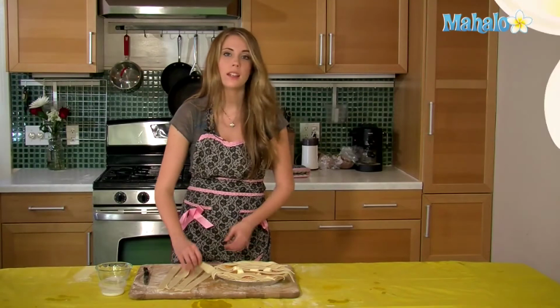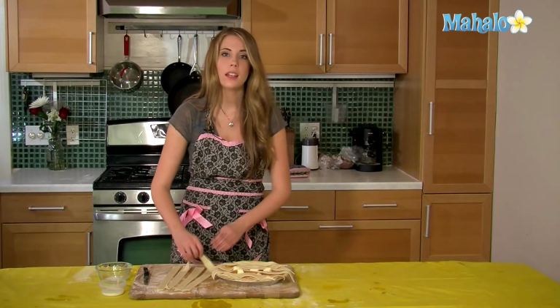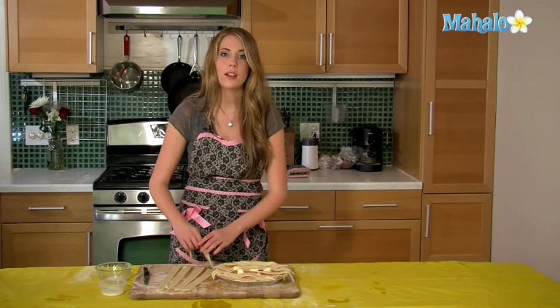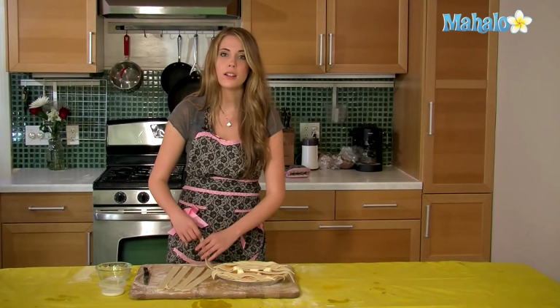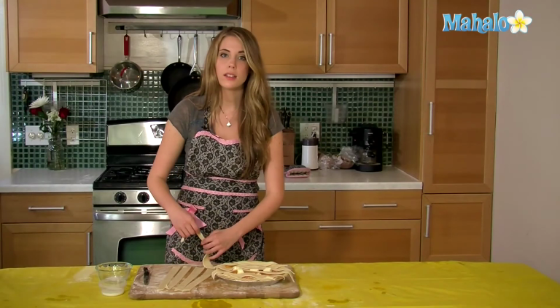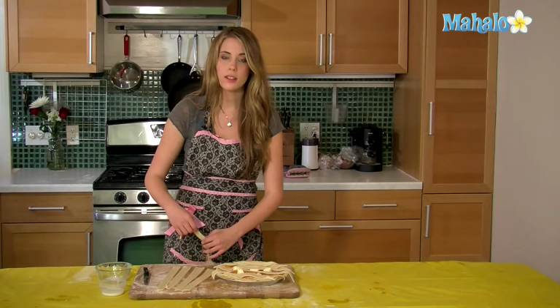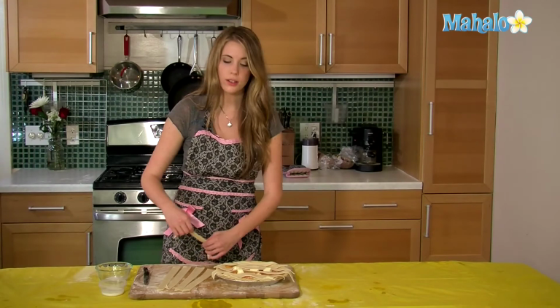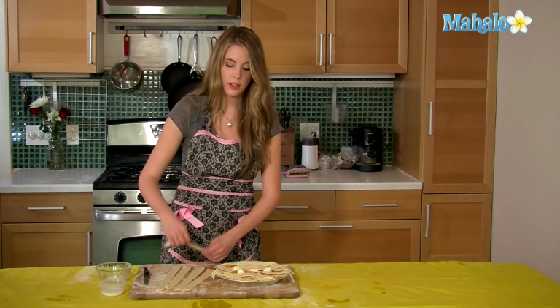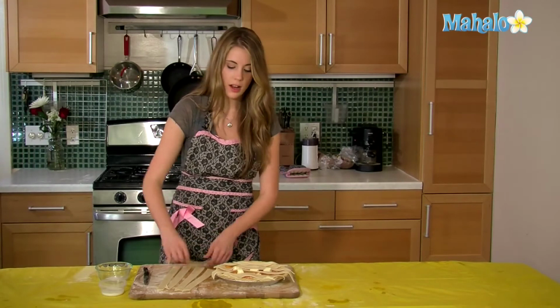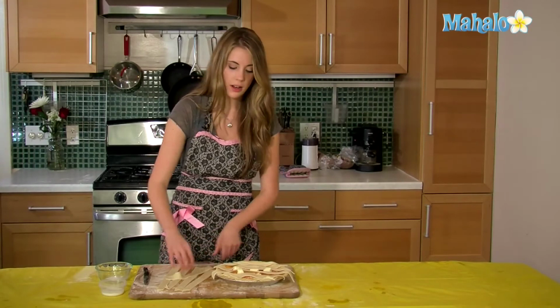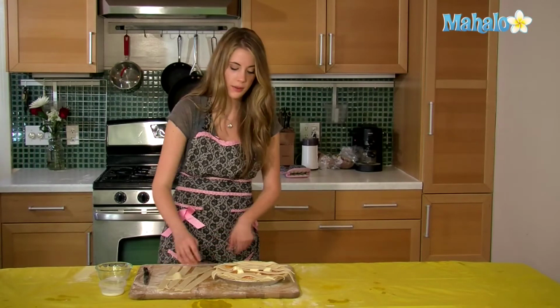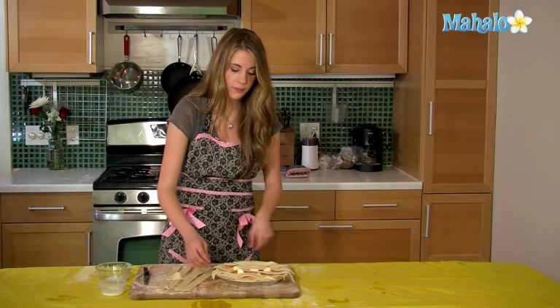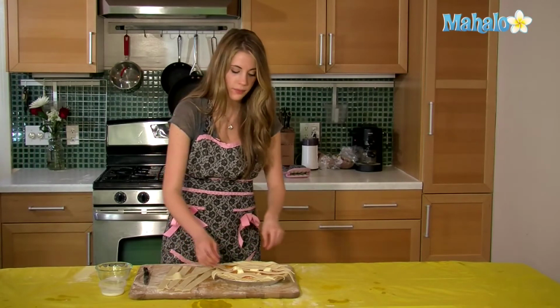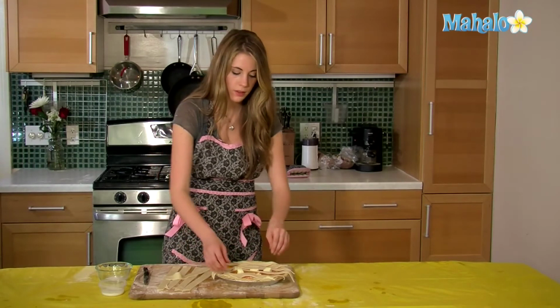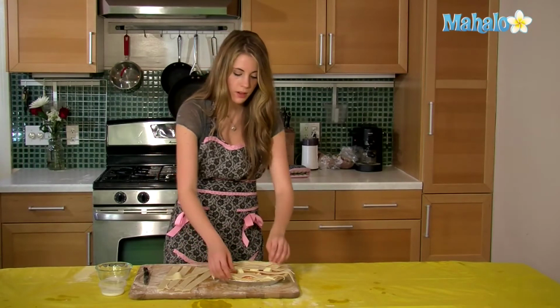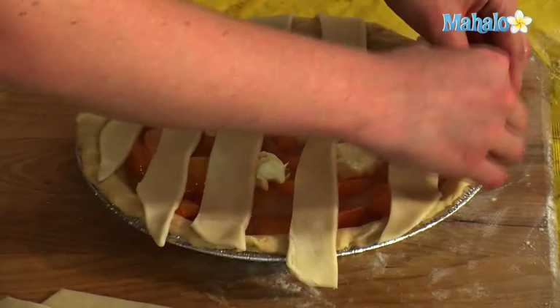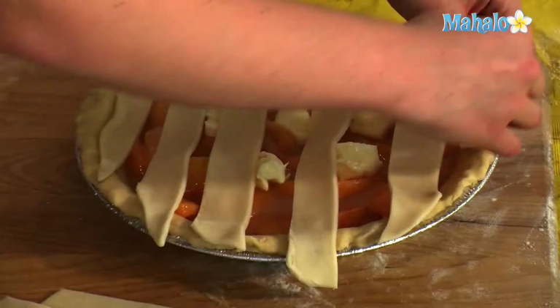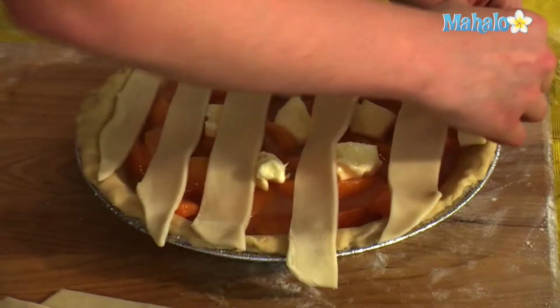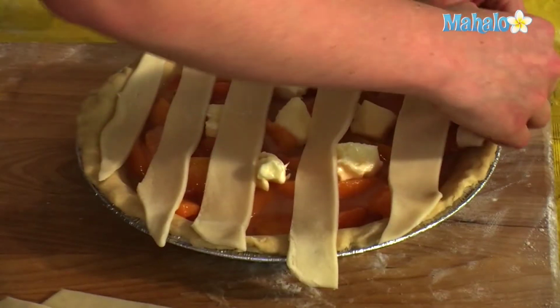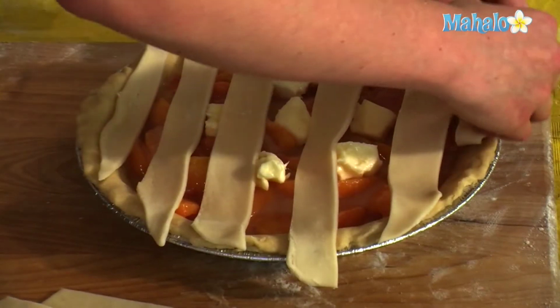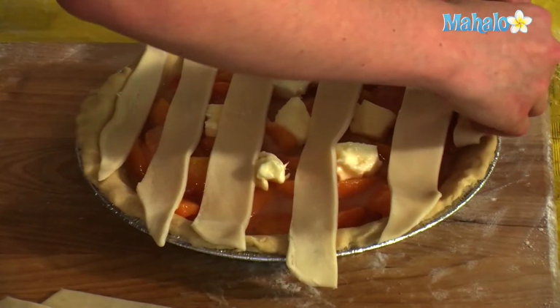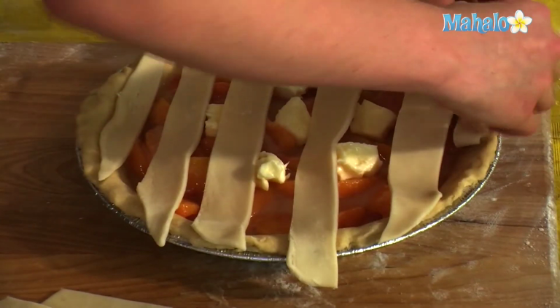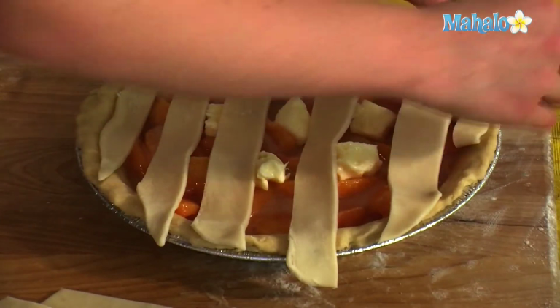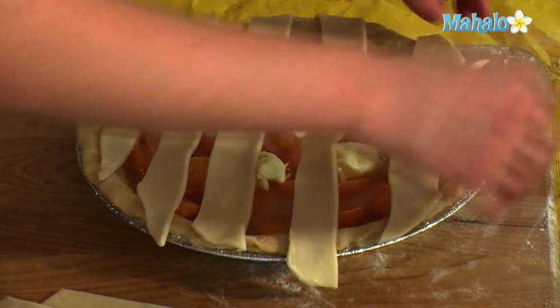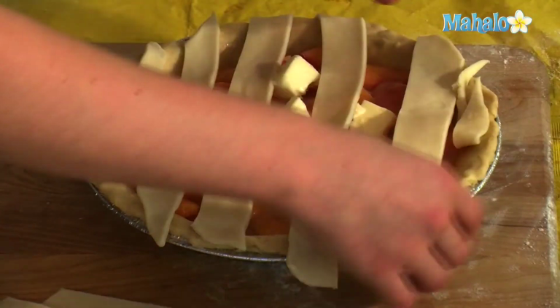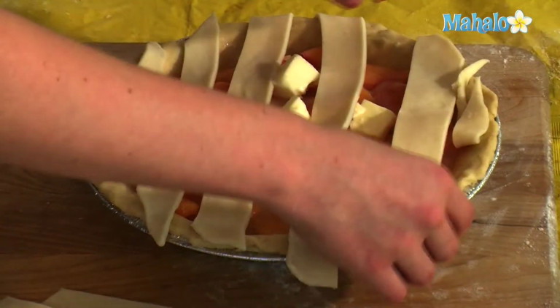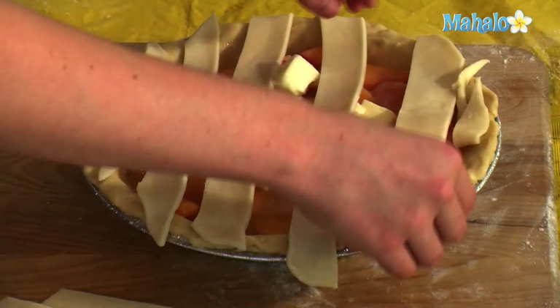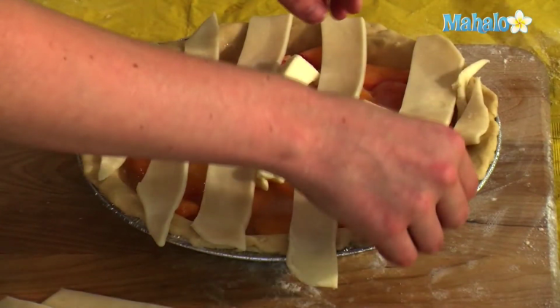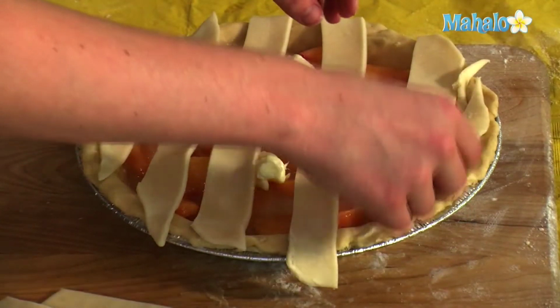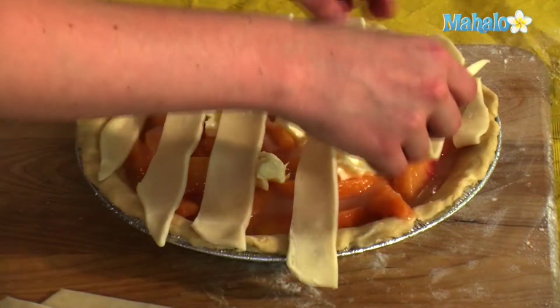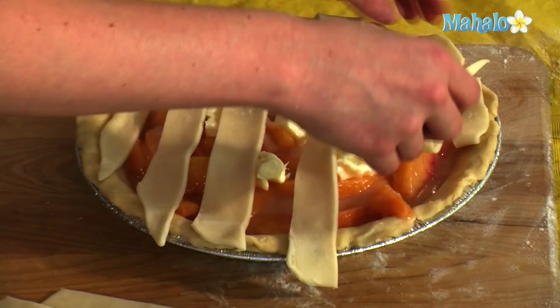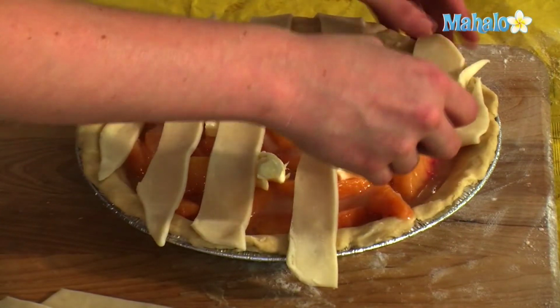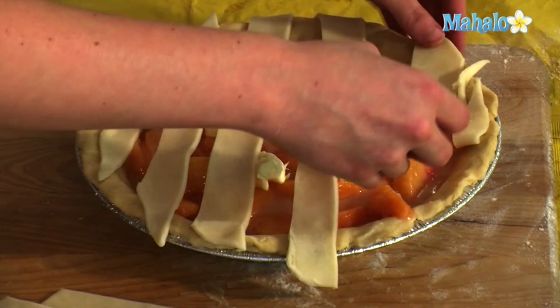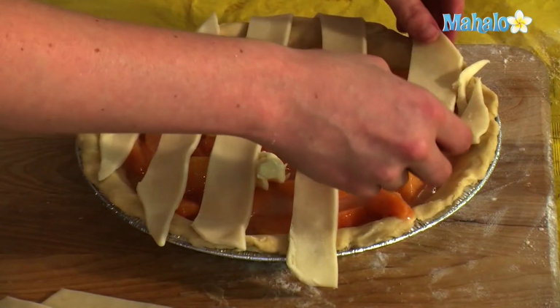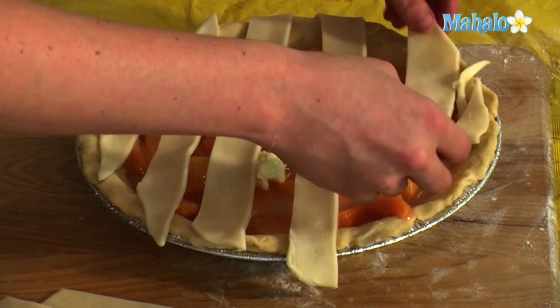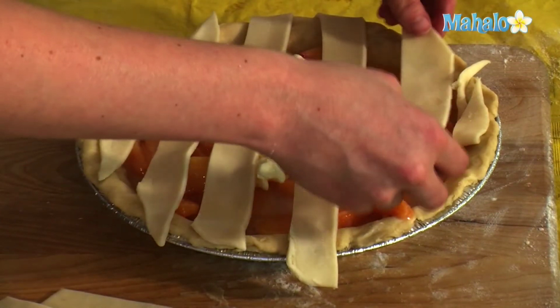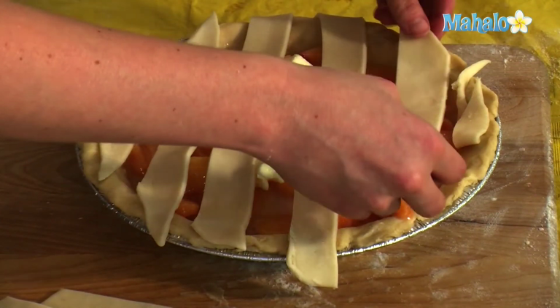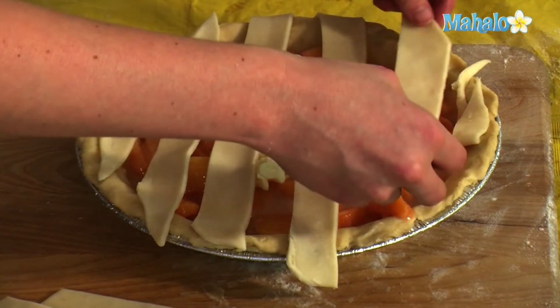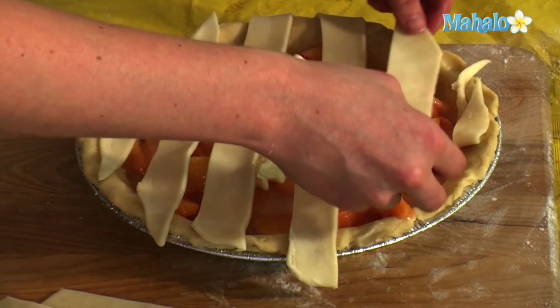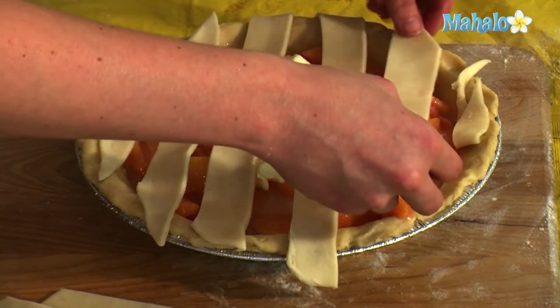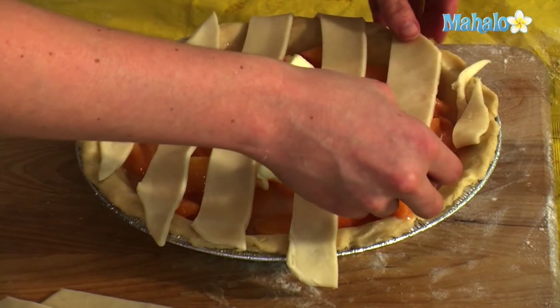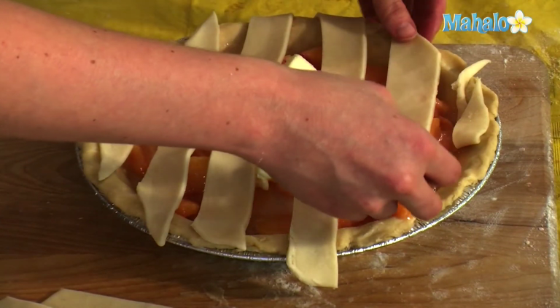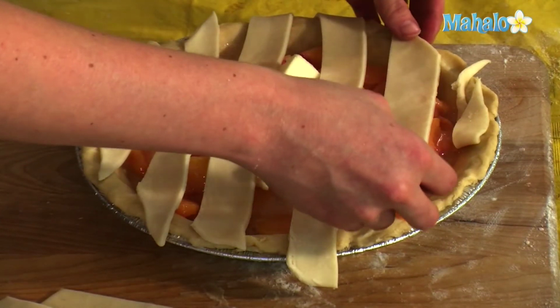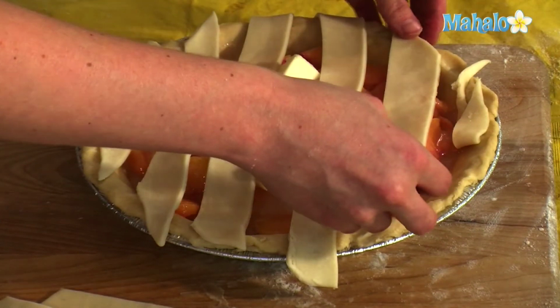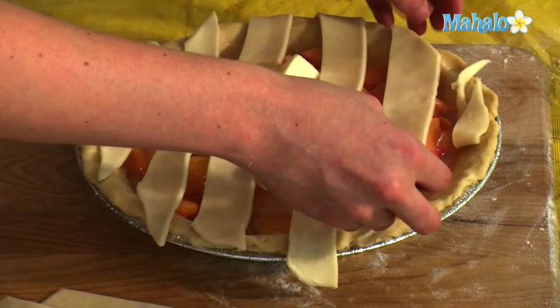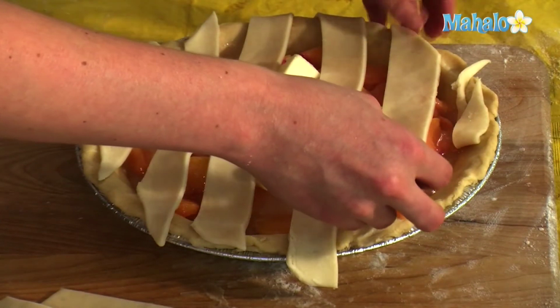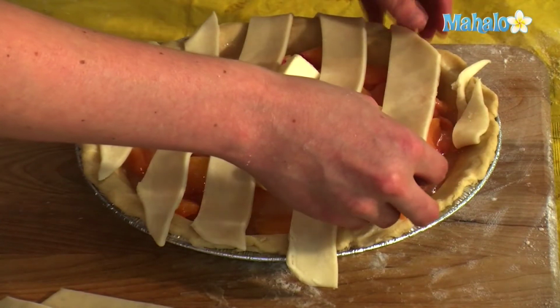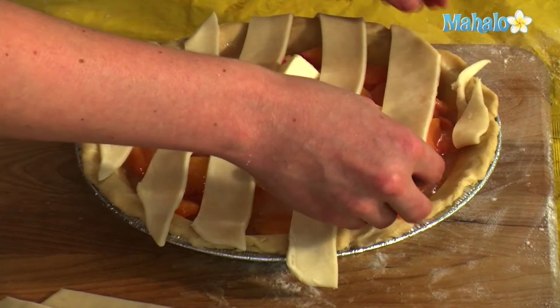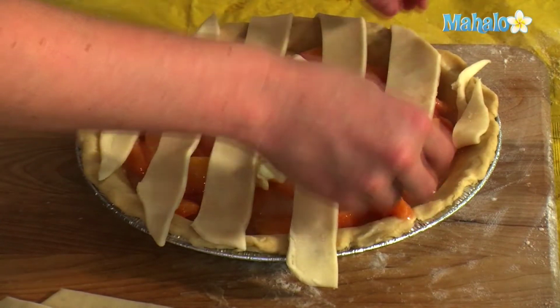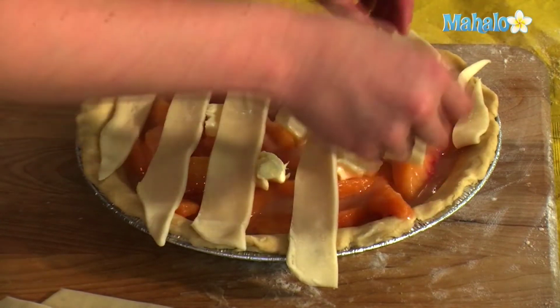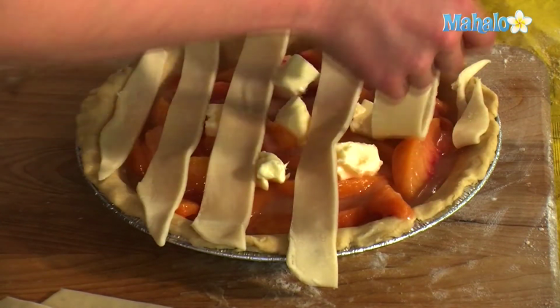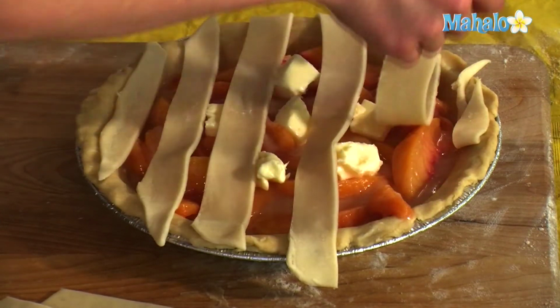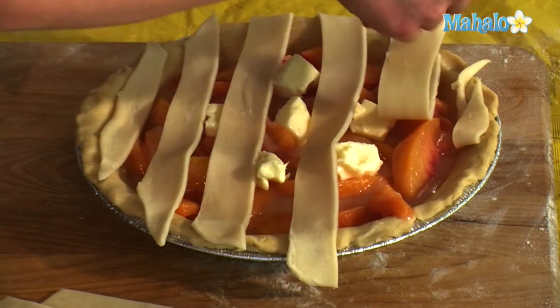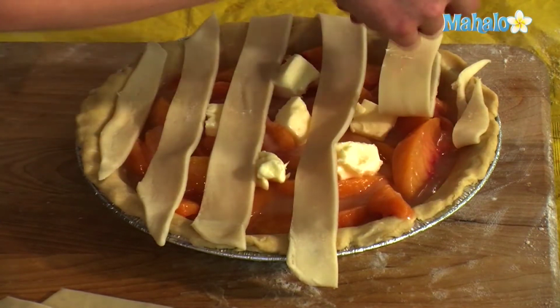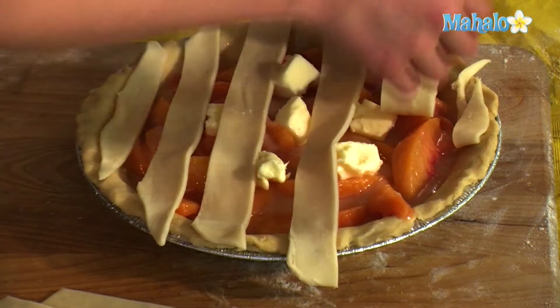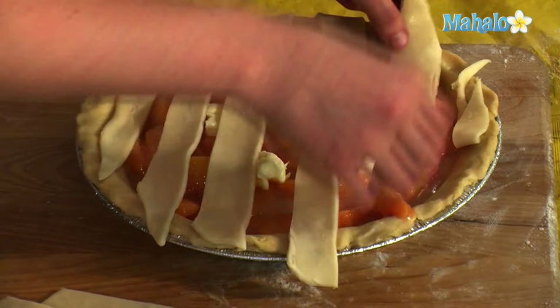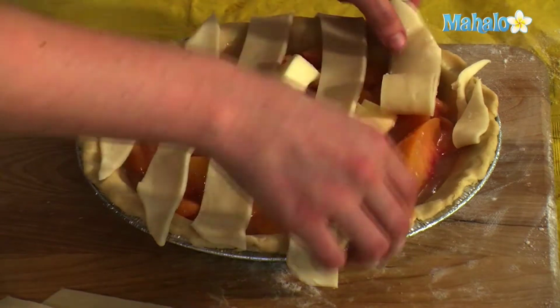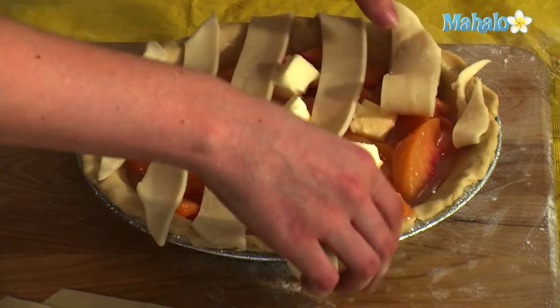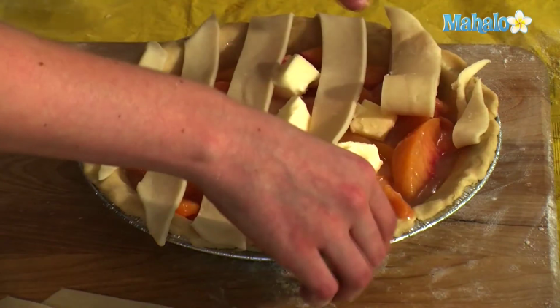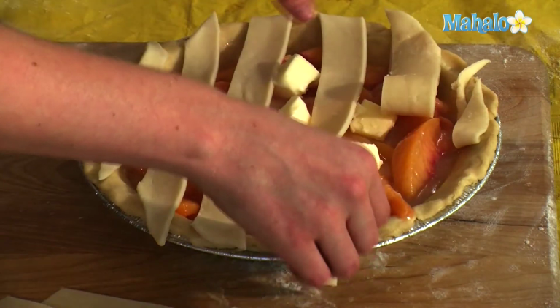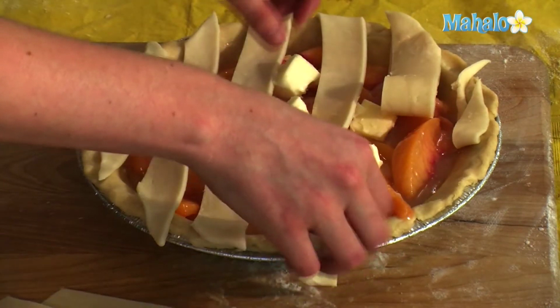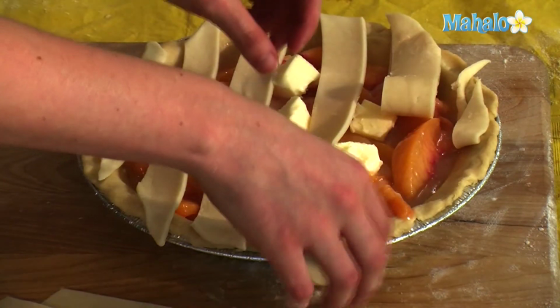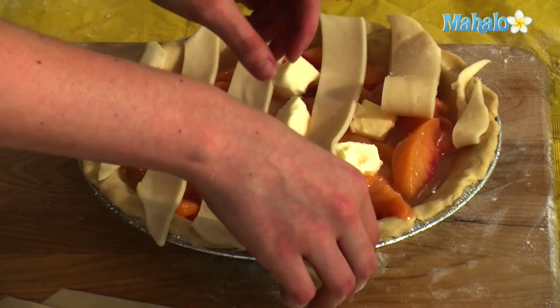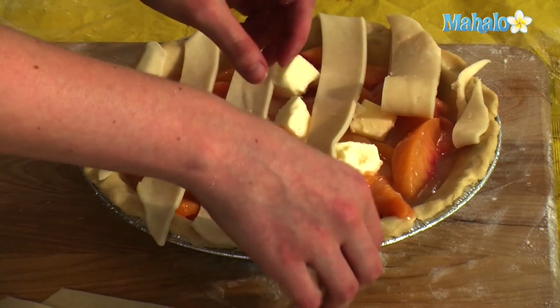Now here's a little trick. When you're doing this, fold your slices halfway back.